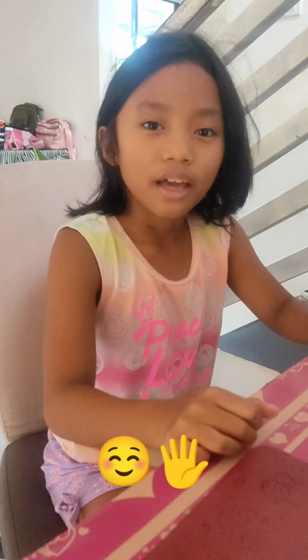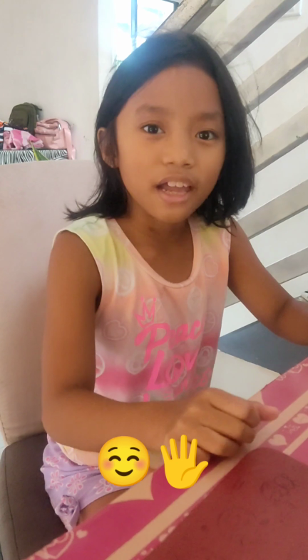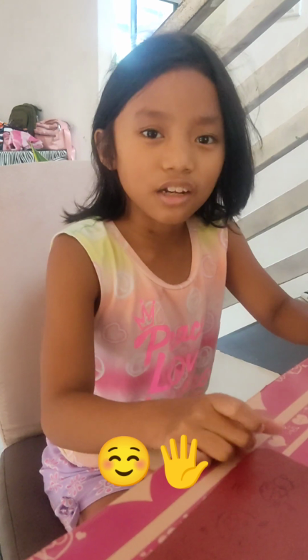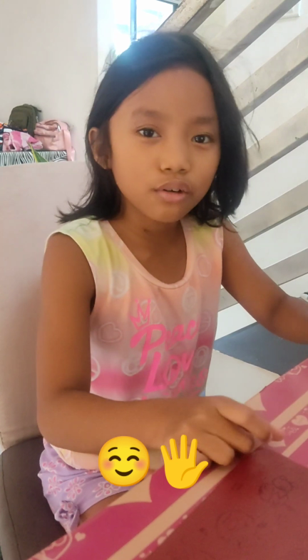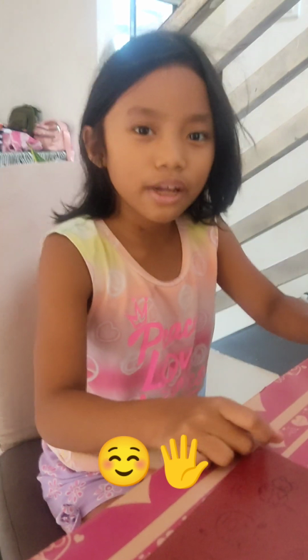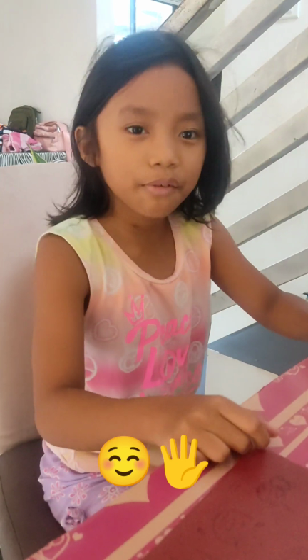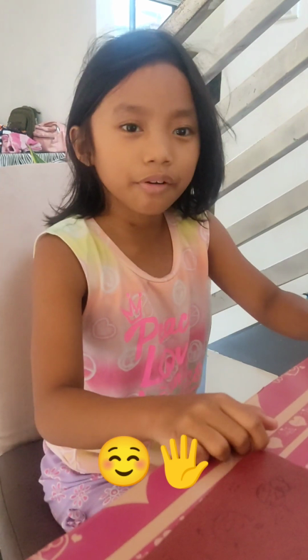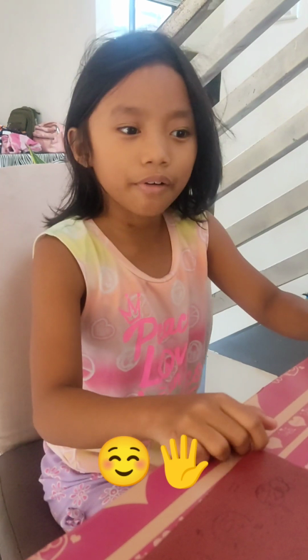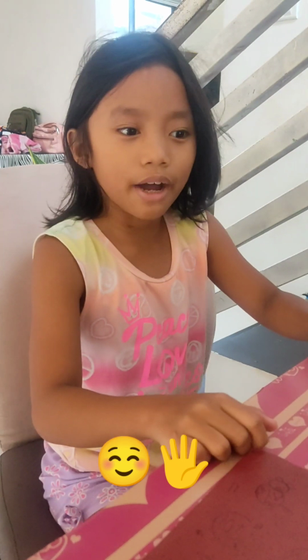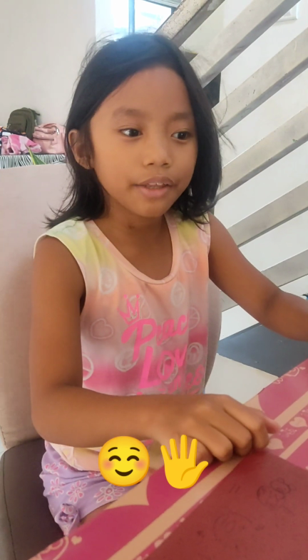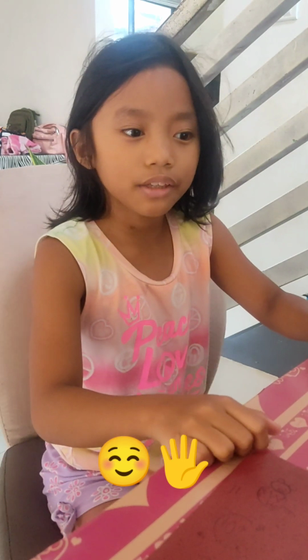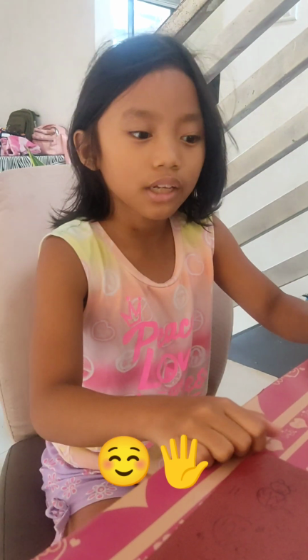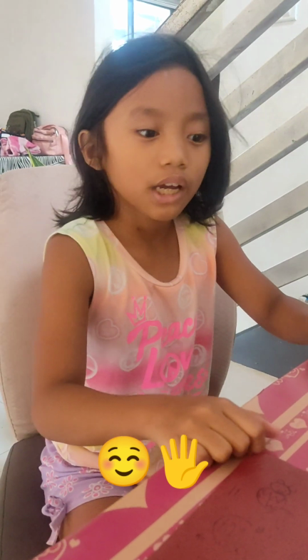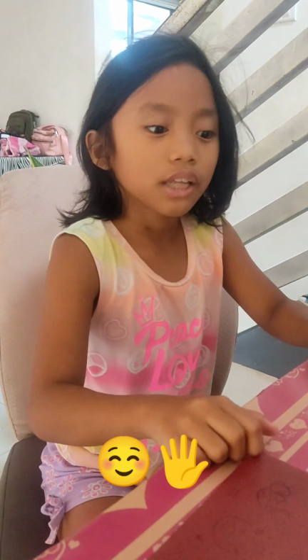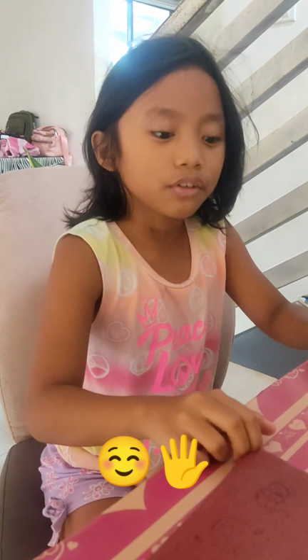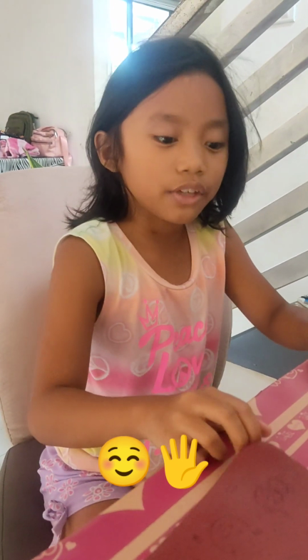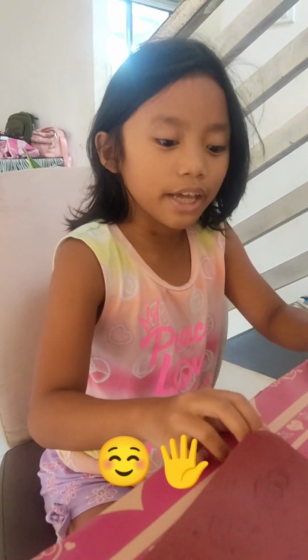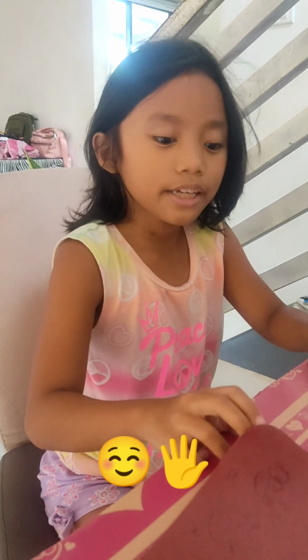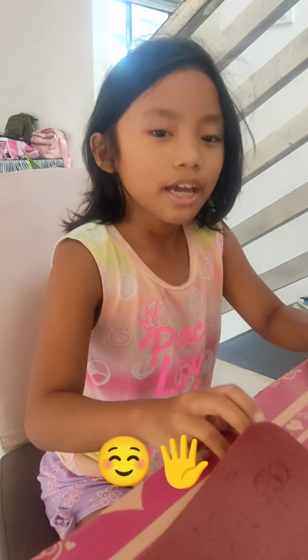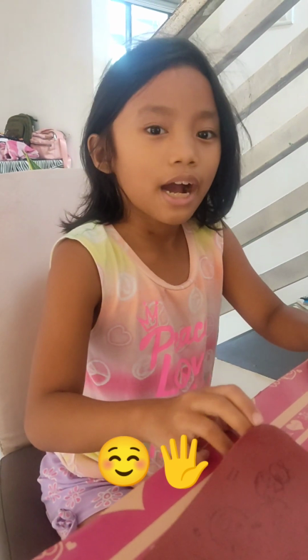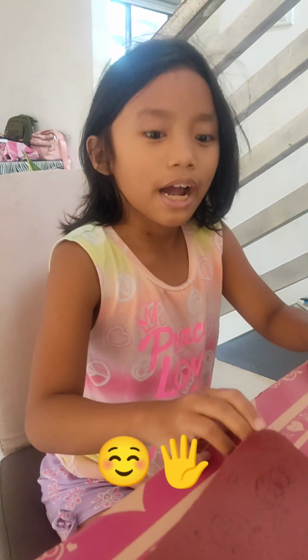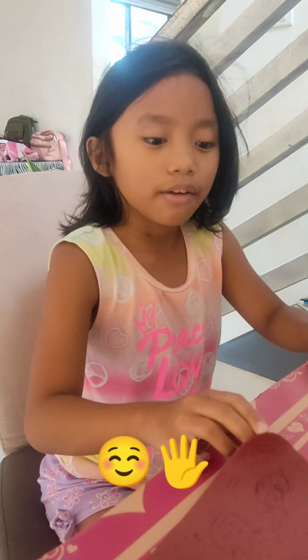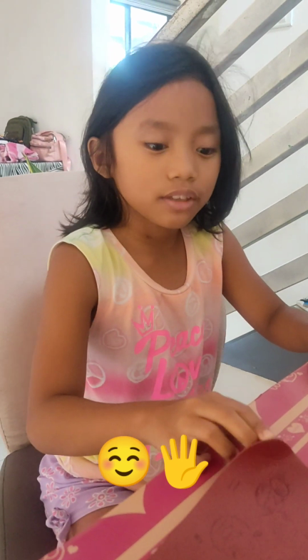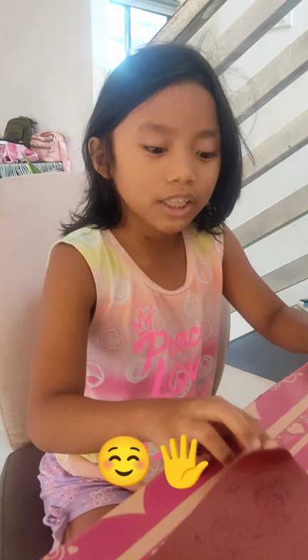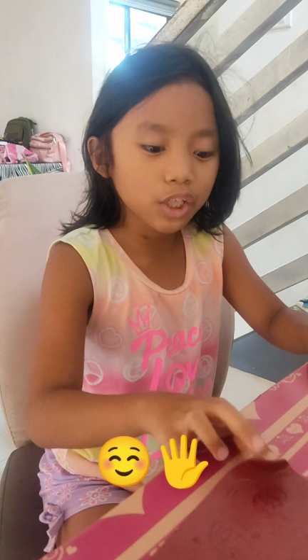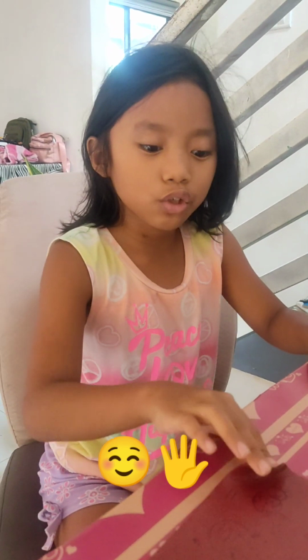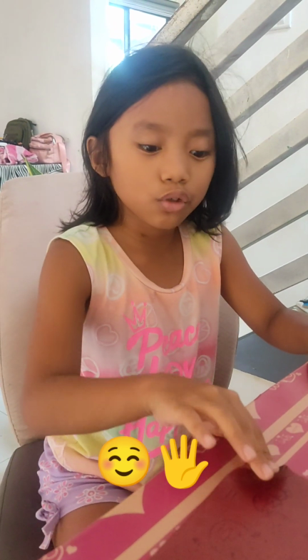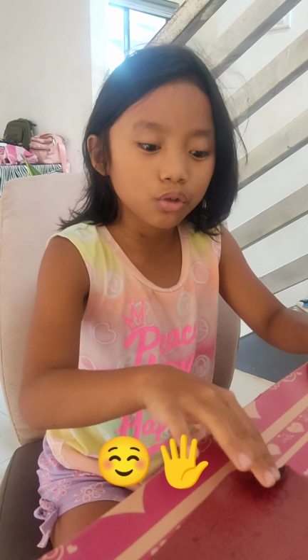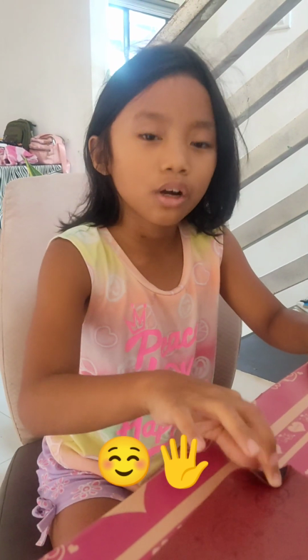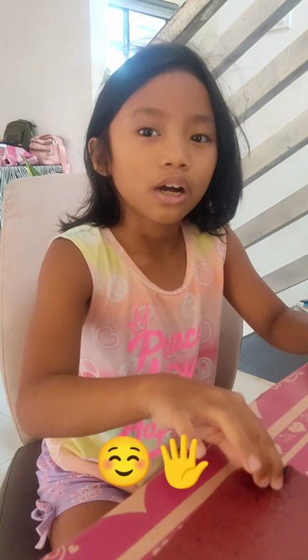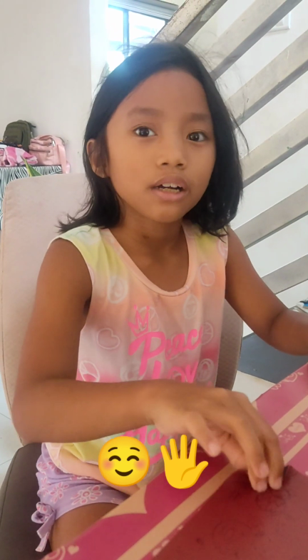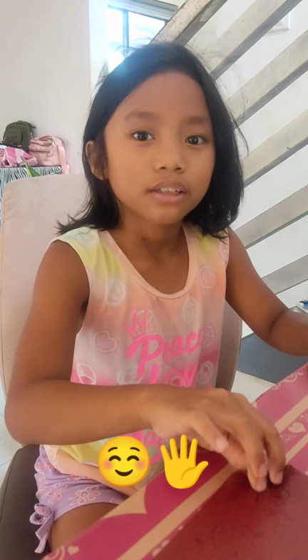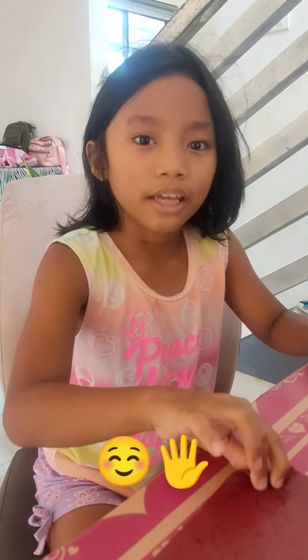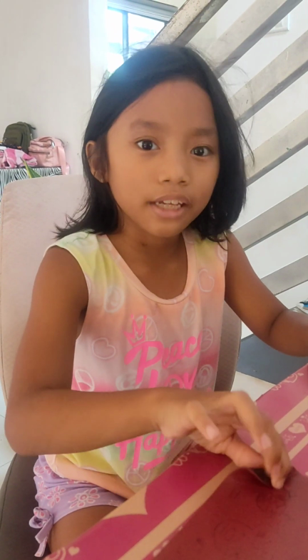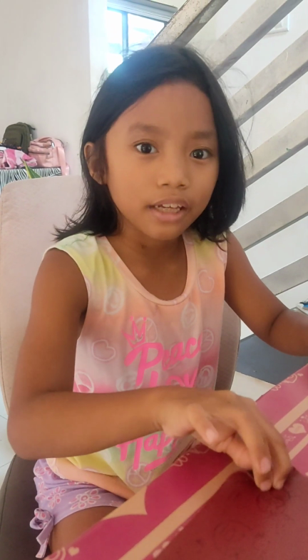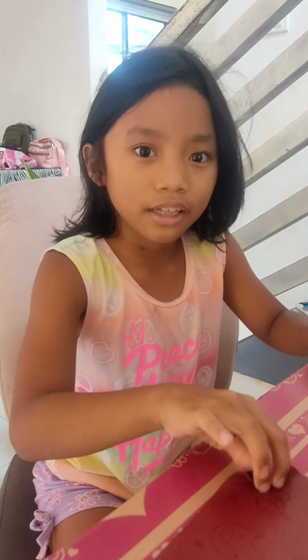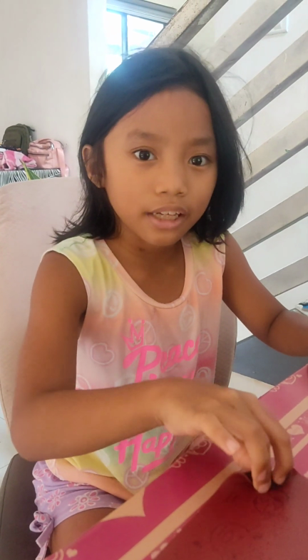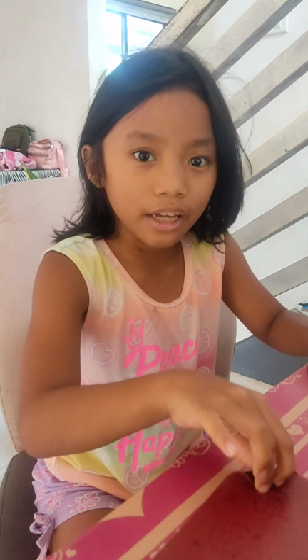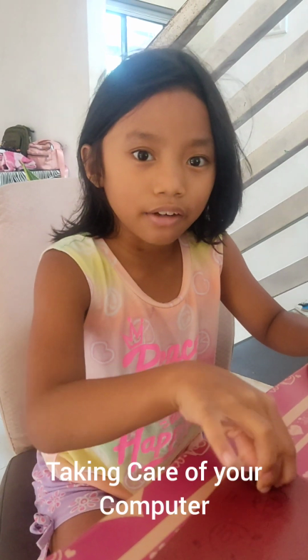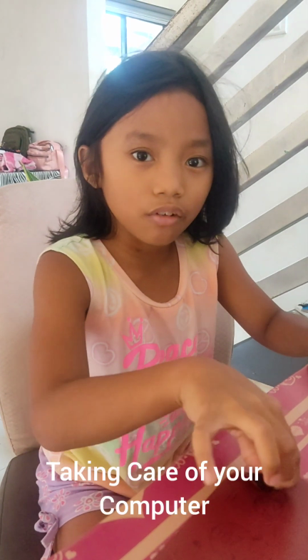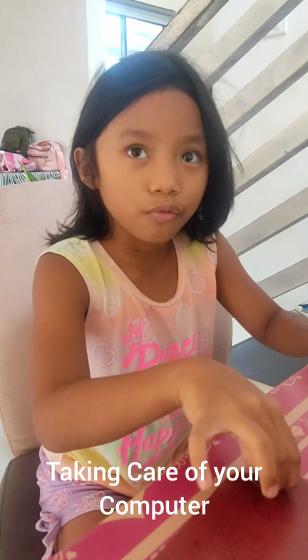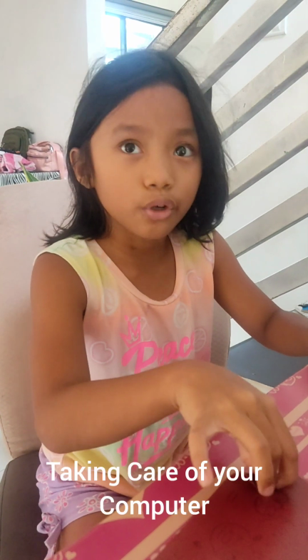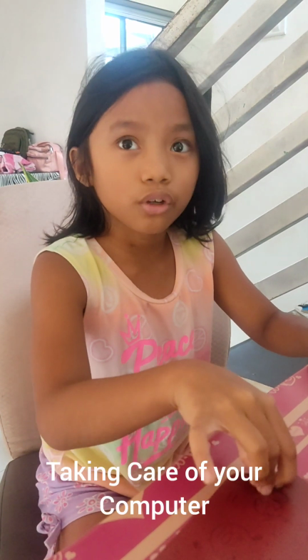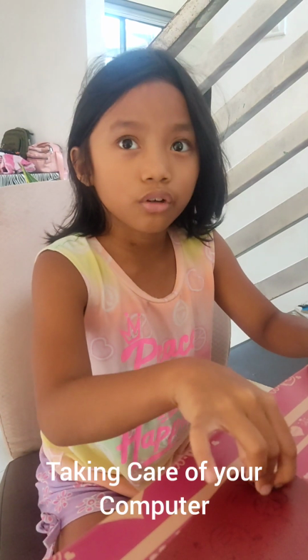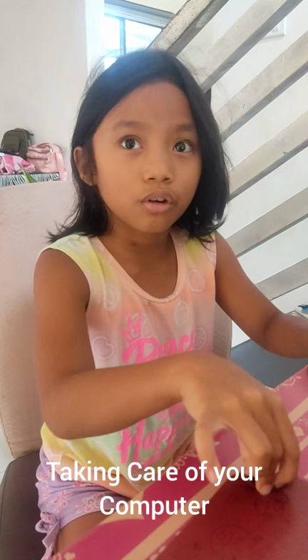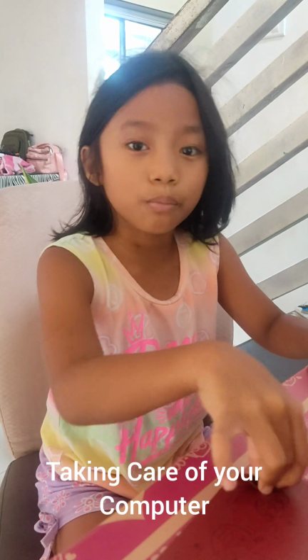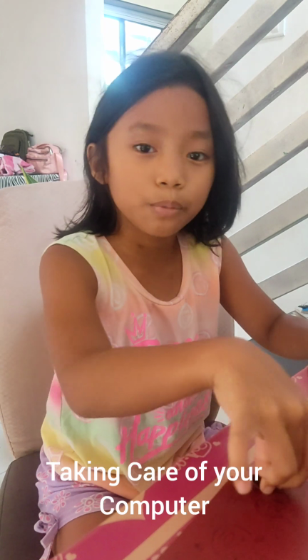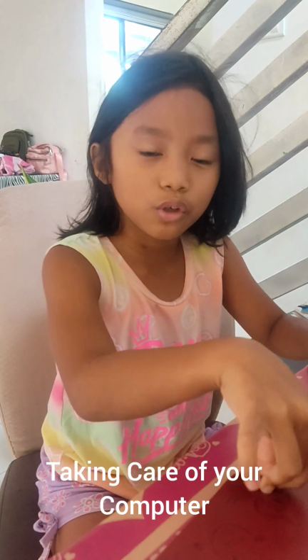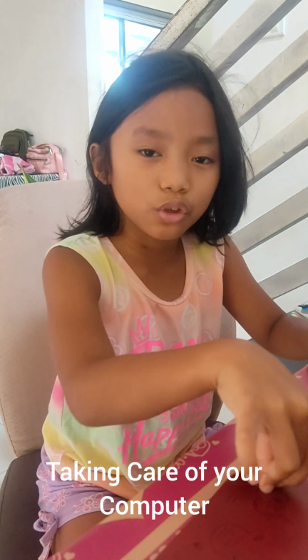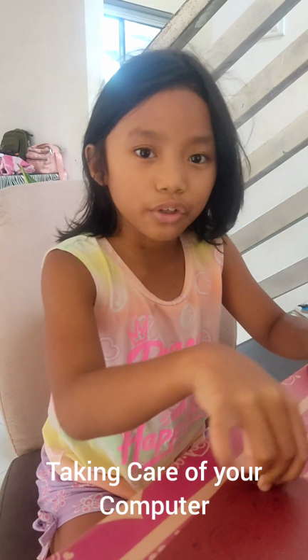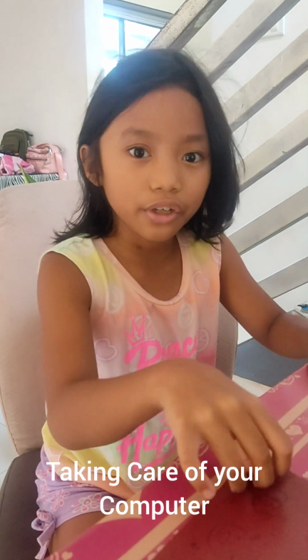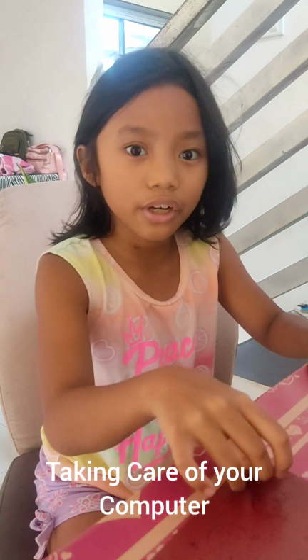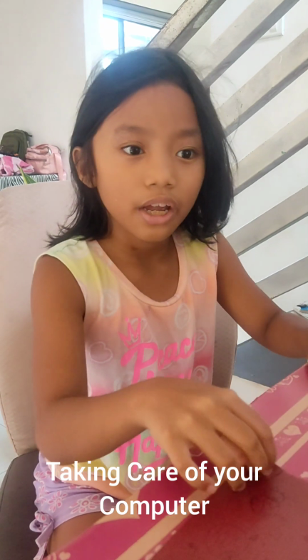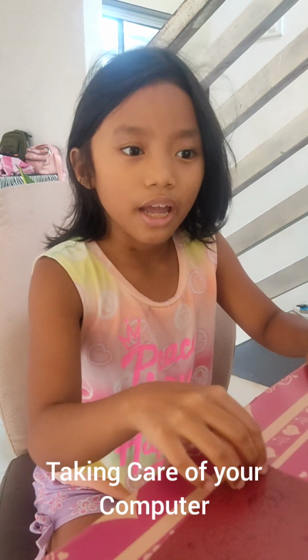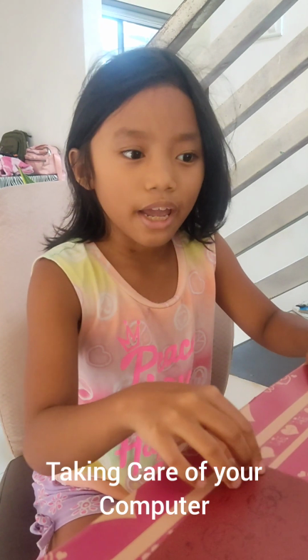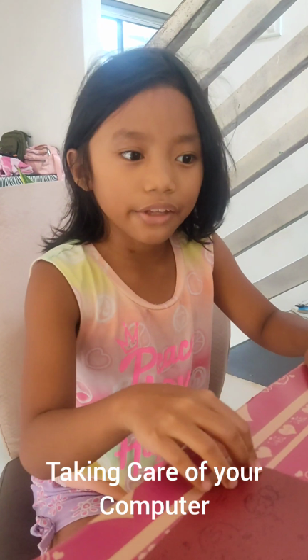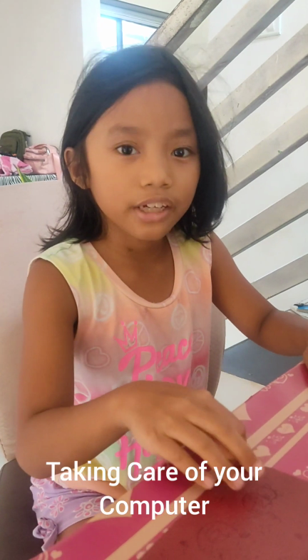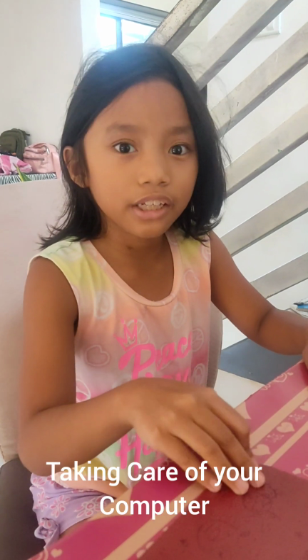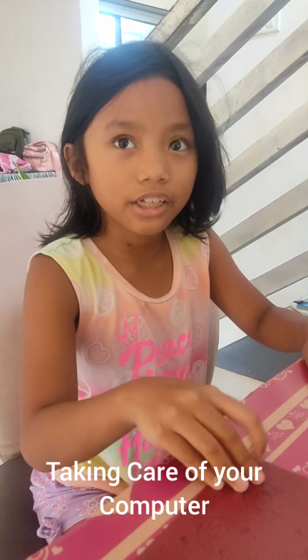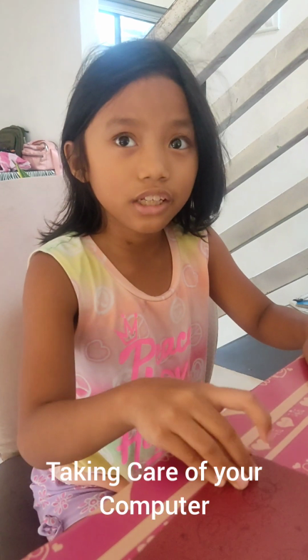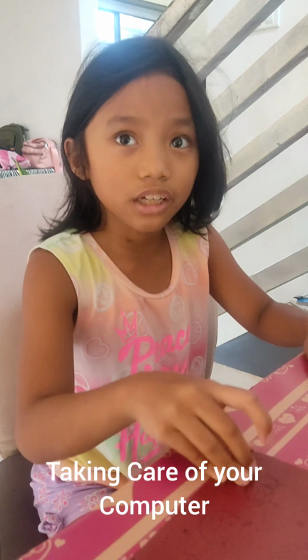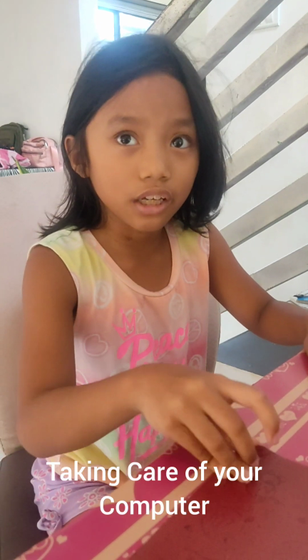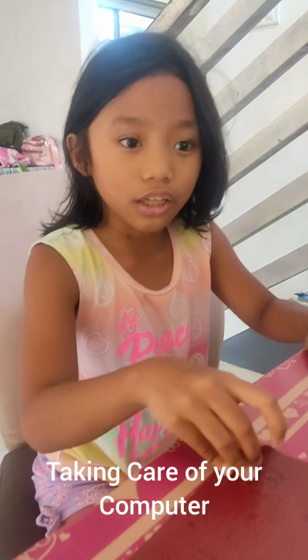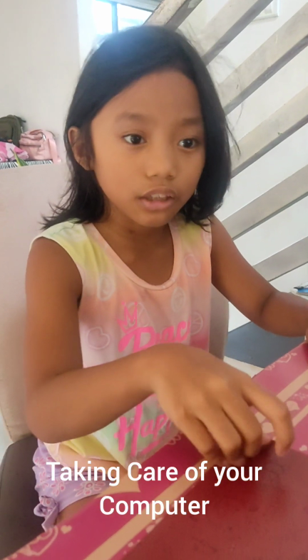Hello everyone! Today, I will teach you about taking care of your computer and cleaning it.